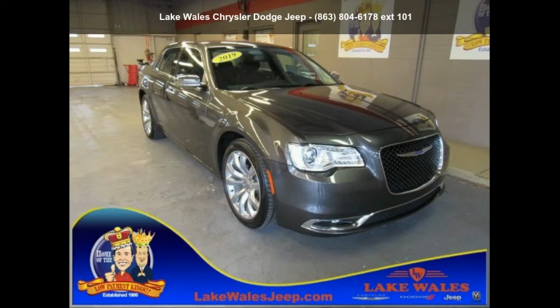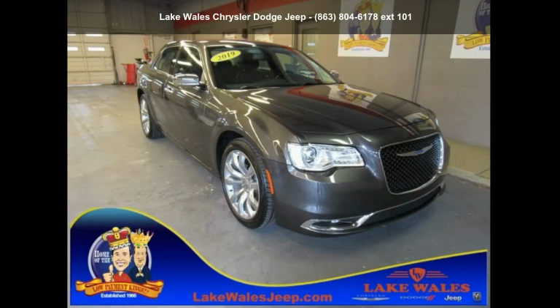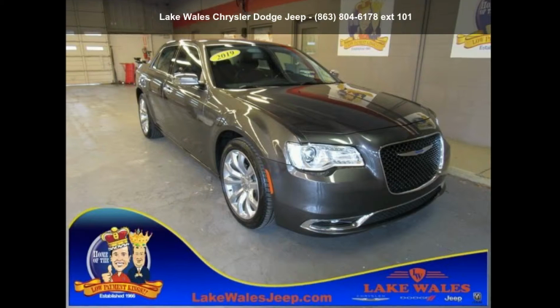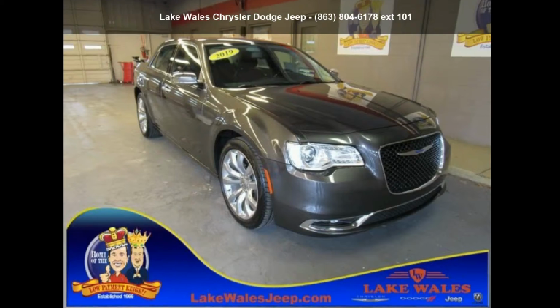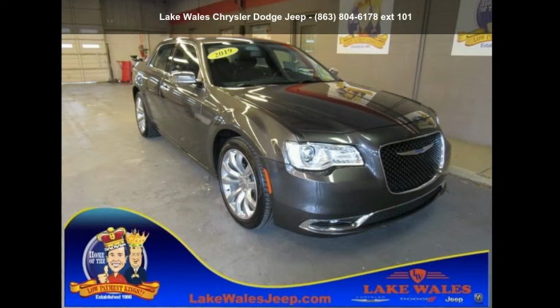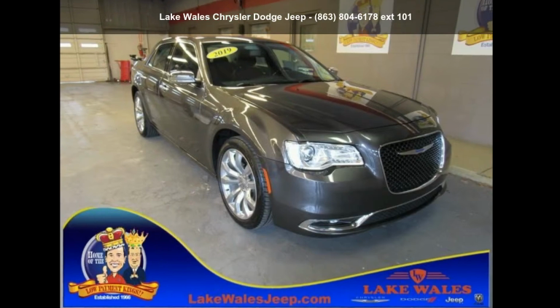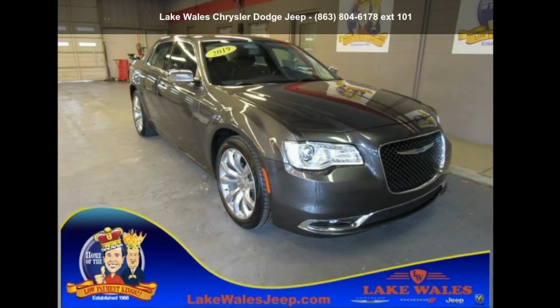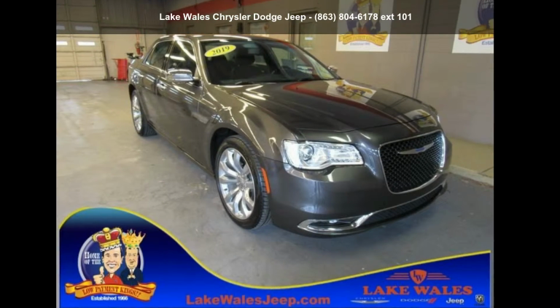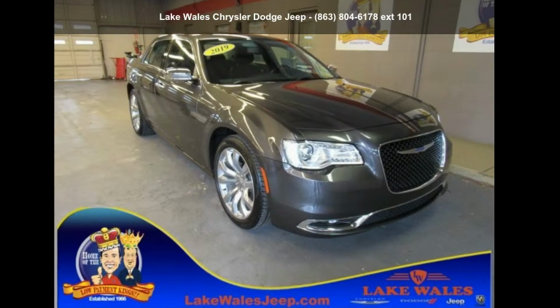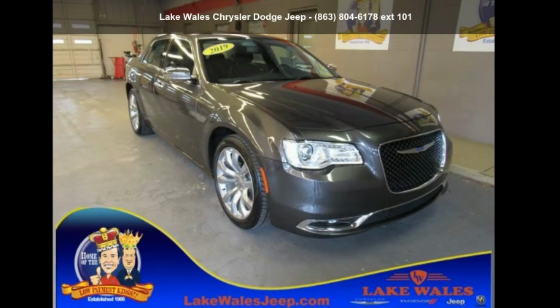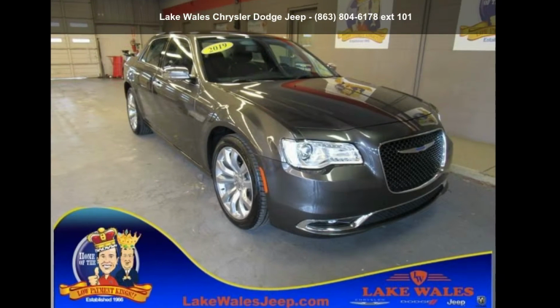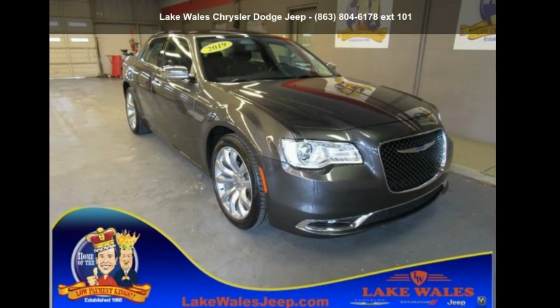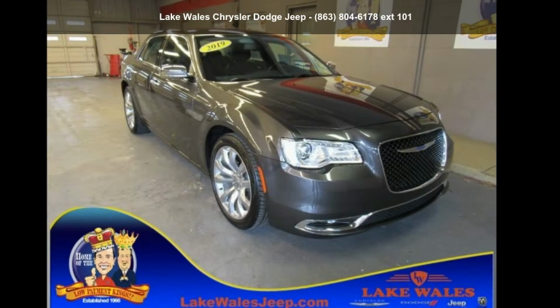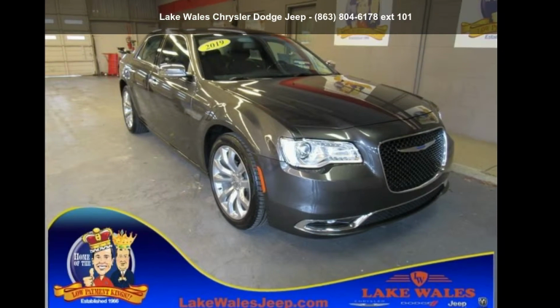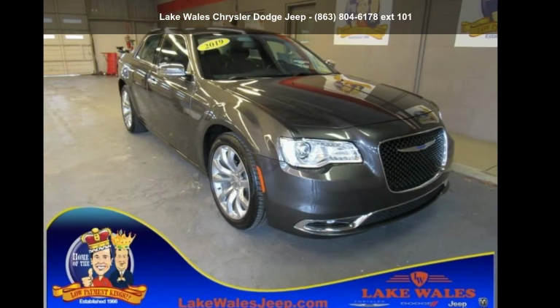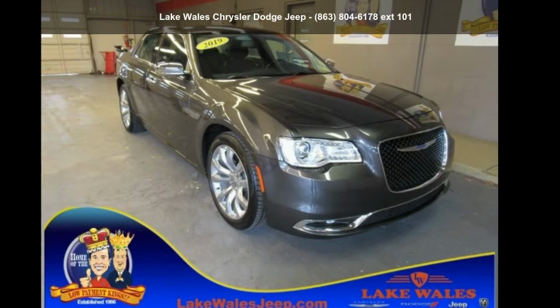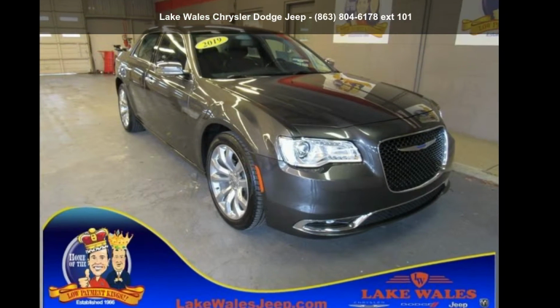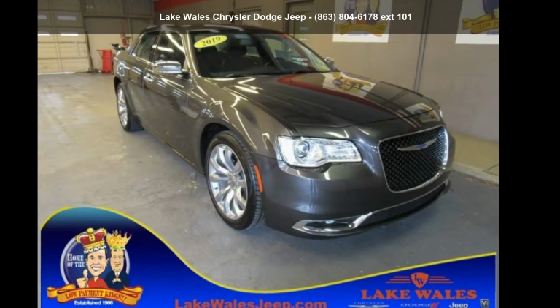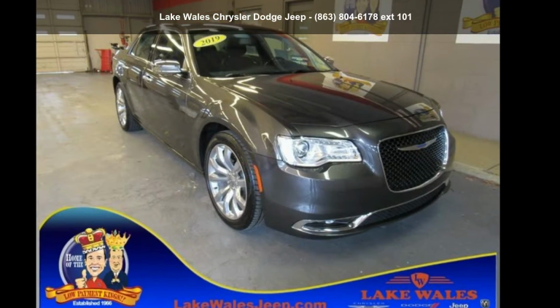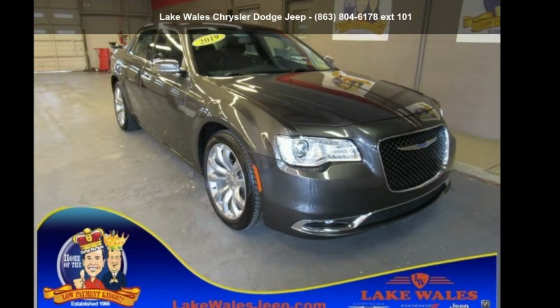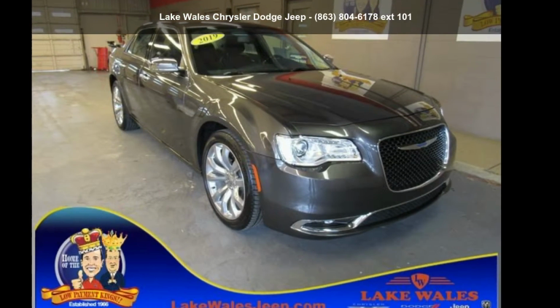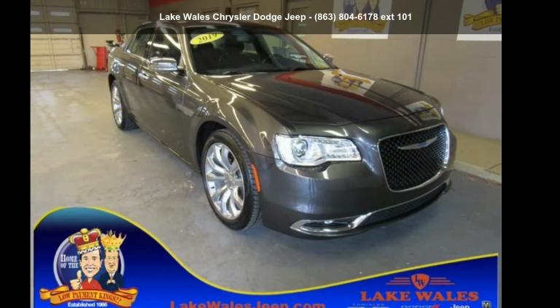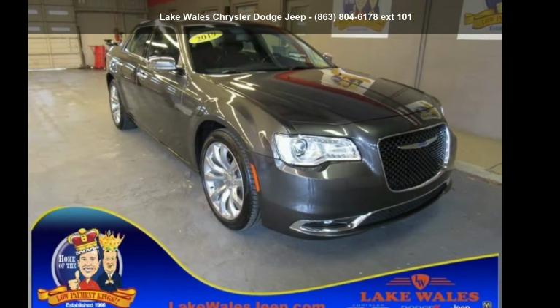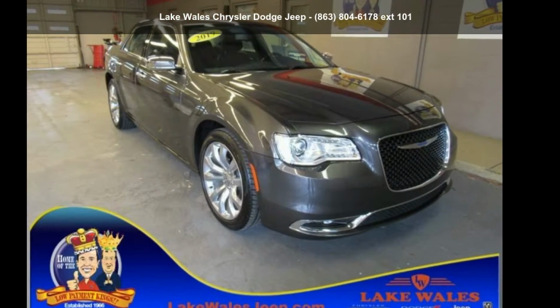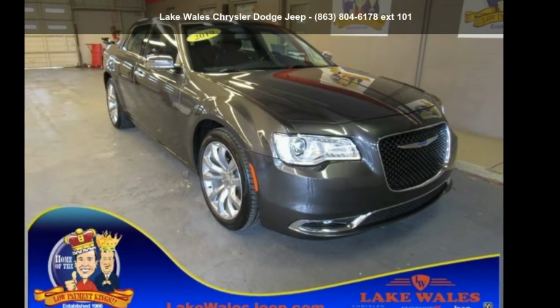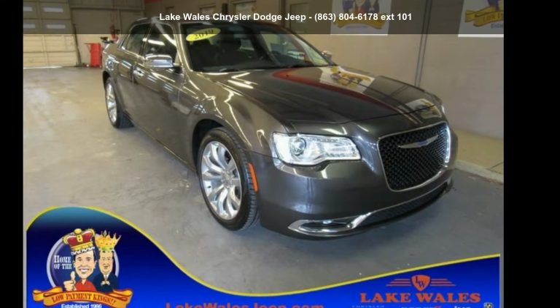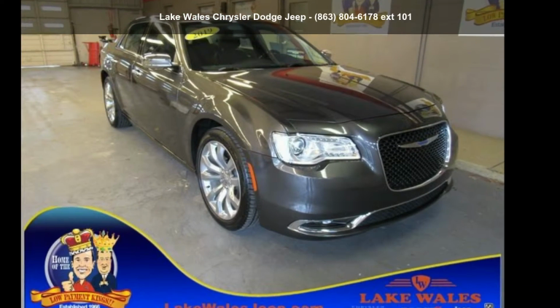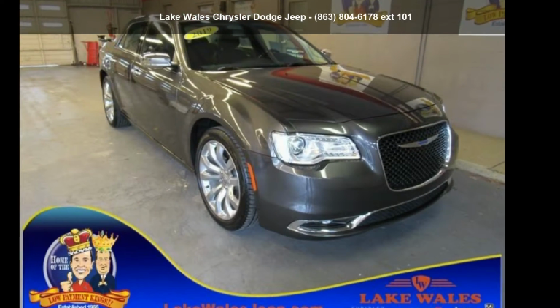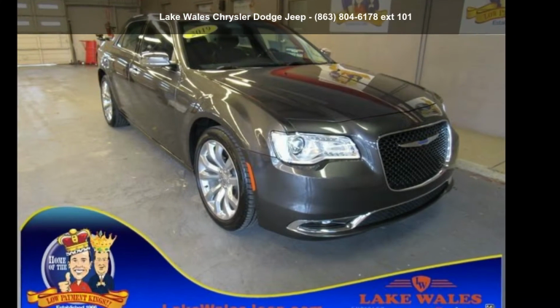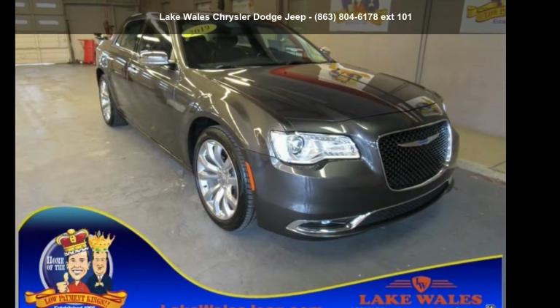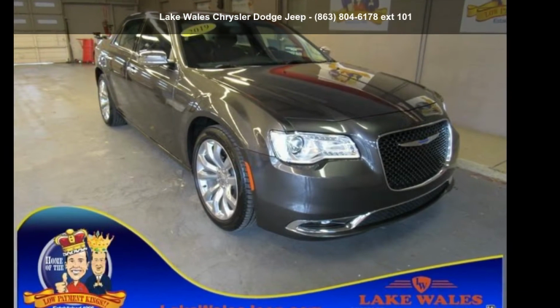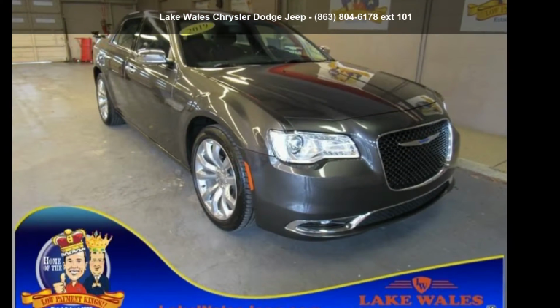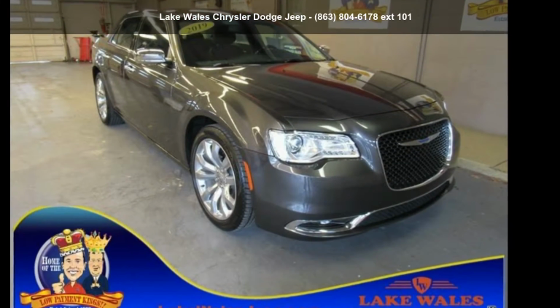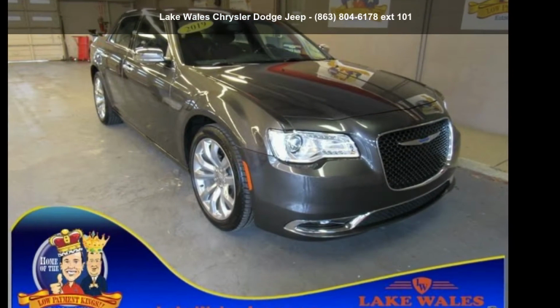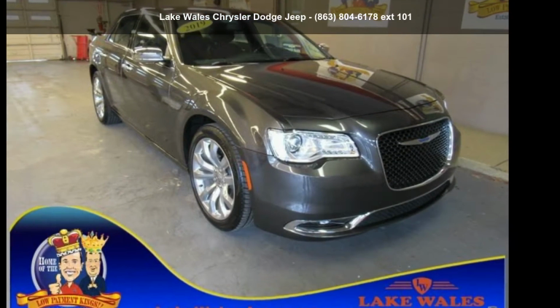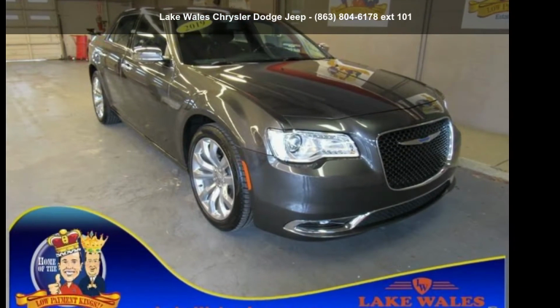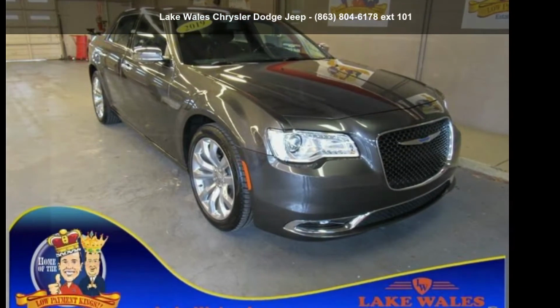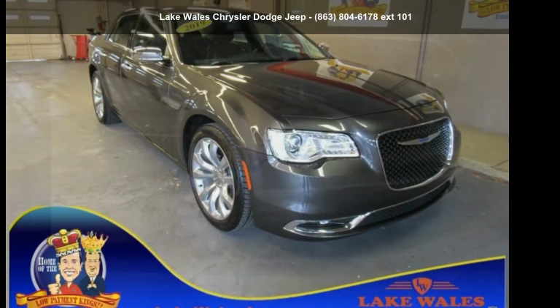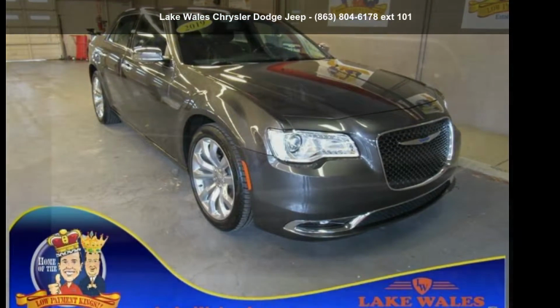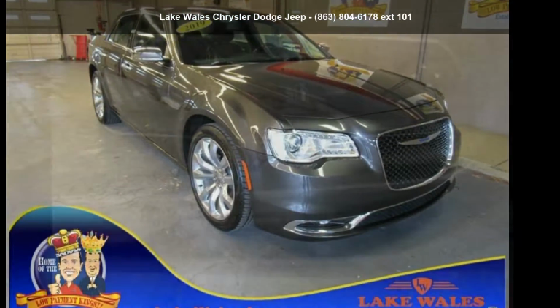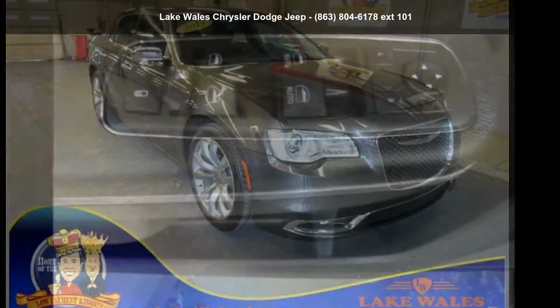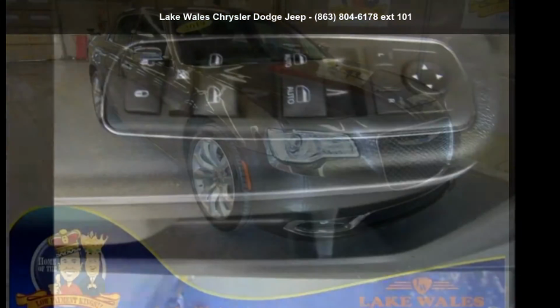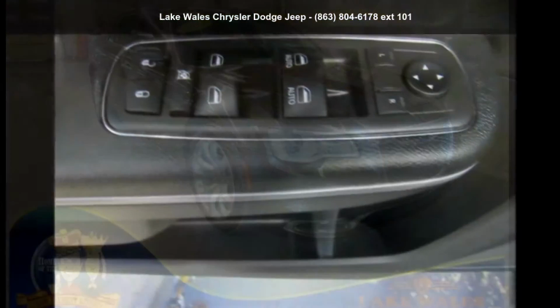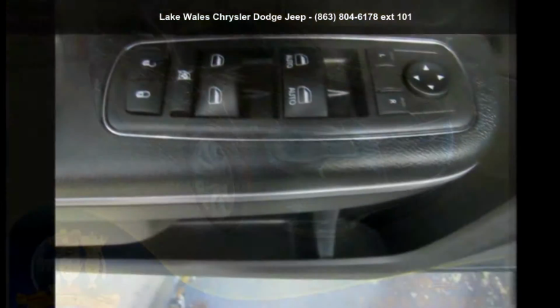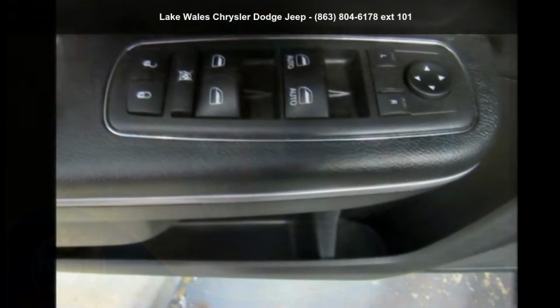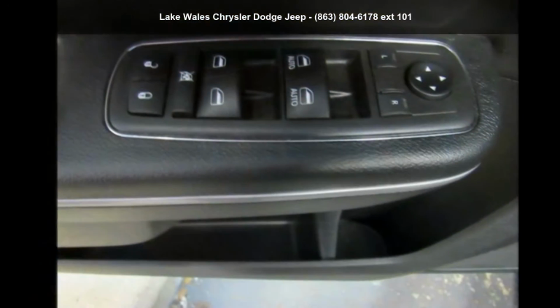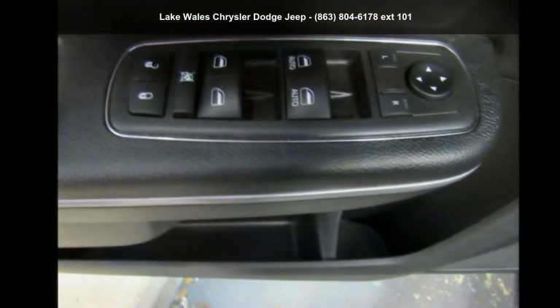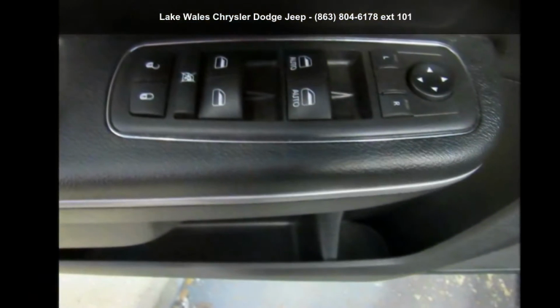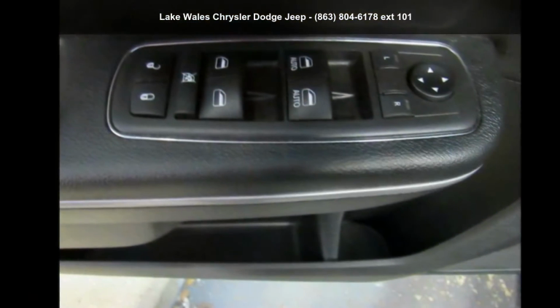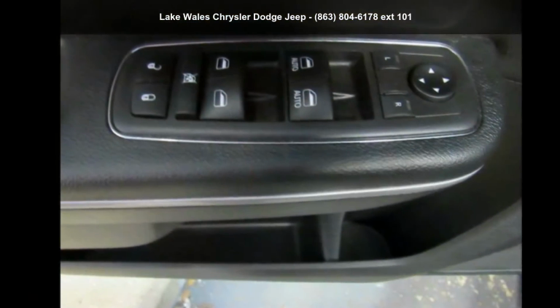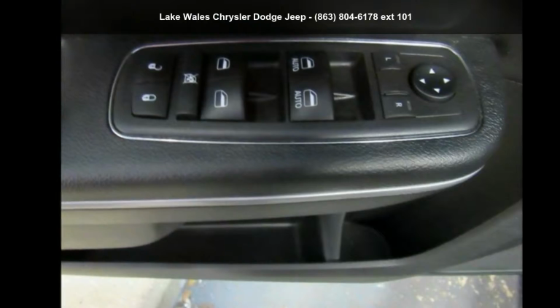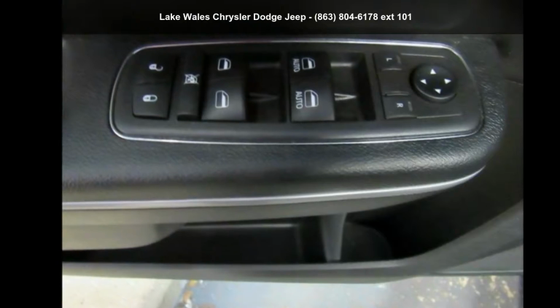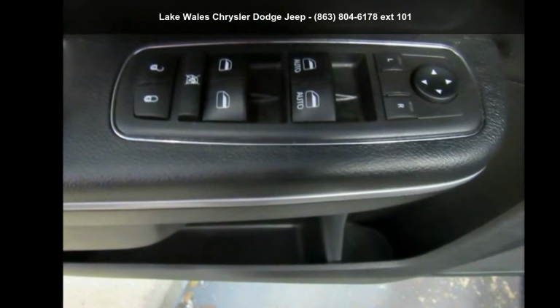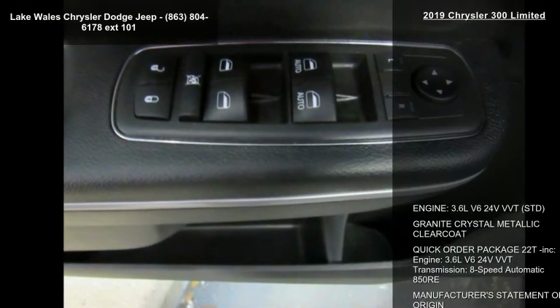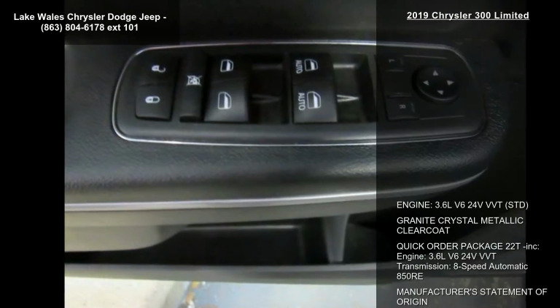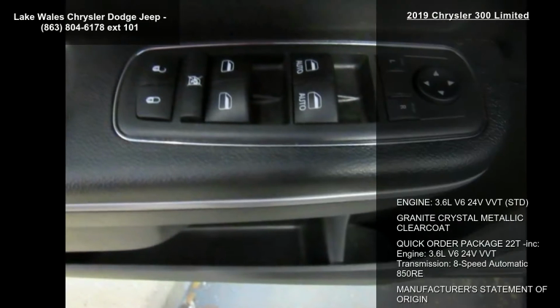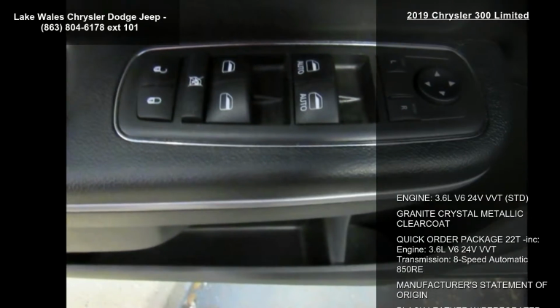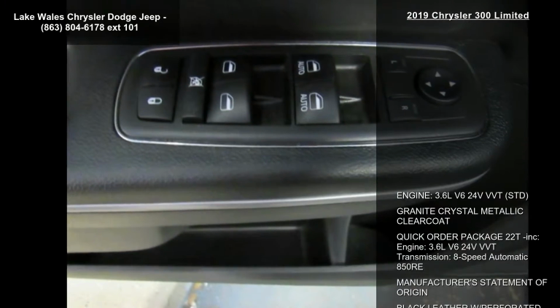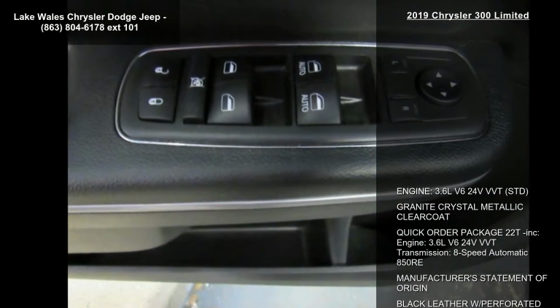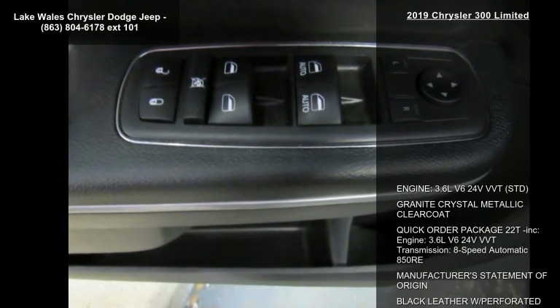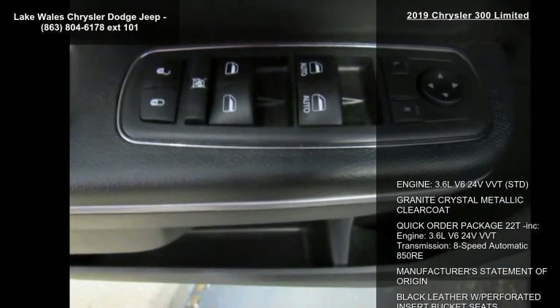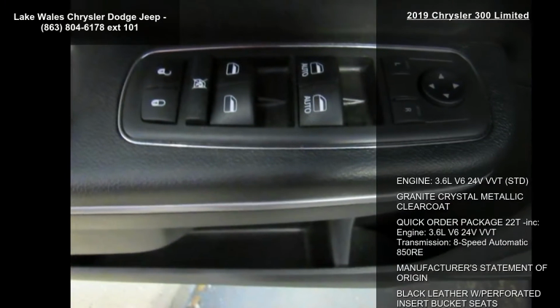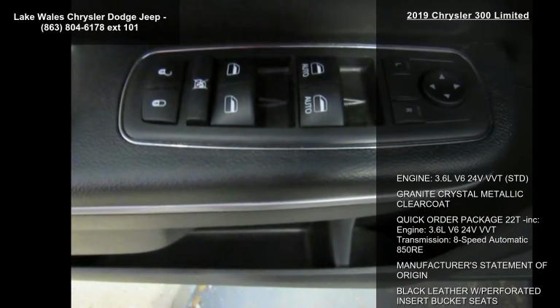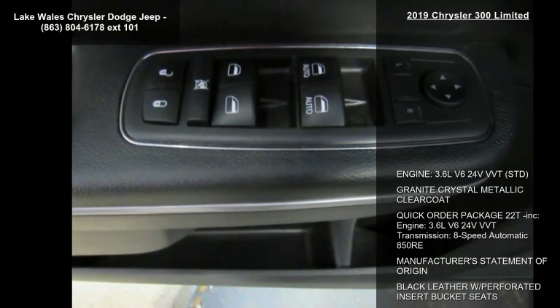Presenting the Chrysler 2019 300 Limited. This may be the set of wheels you've been looking for.